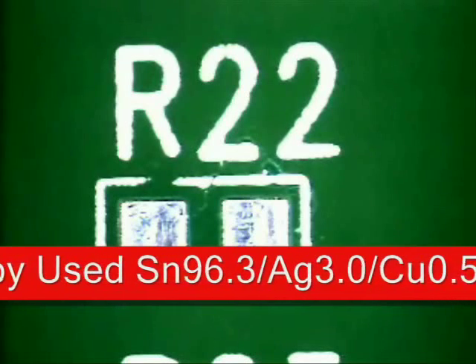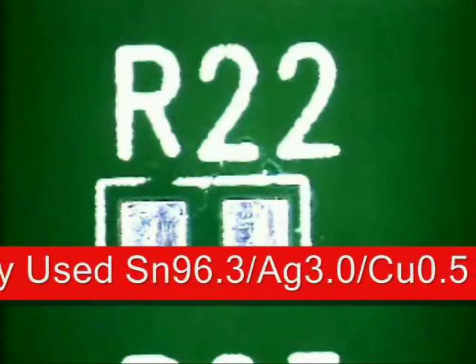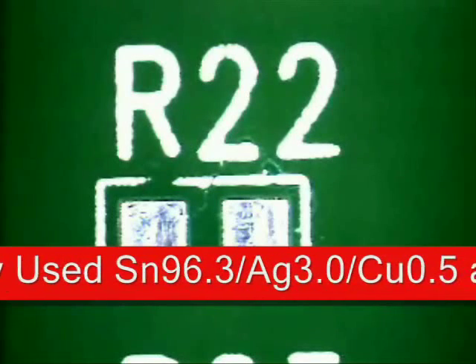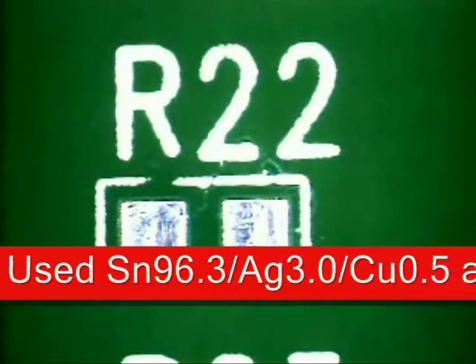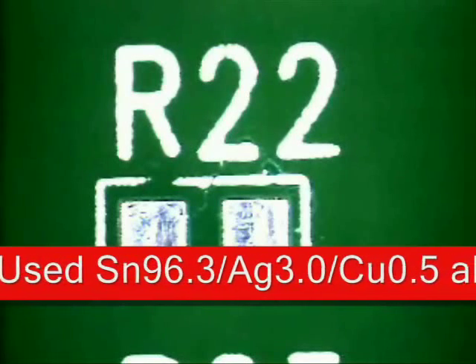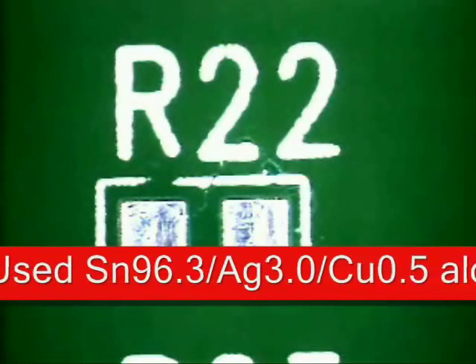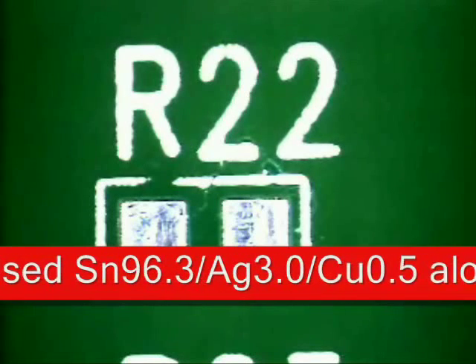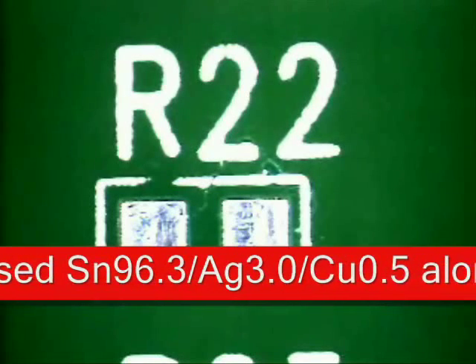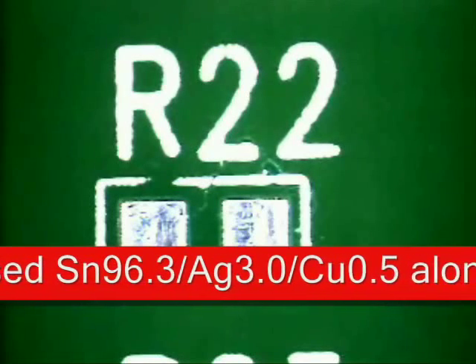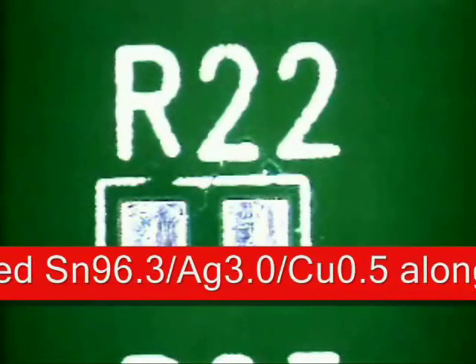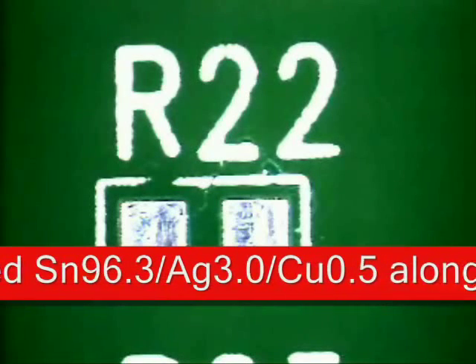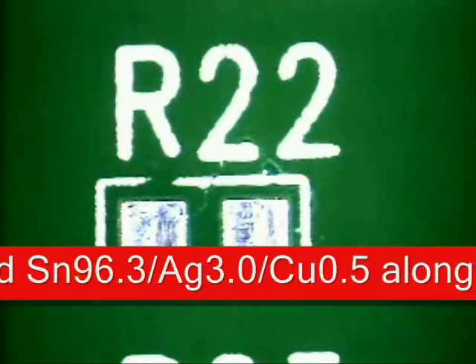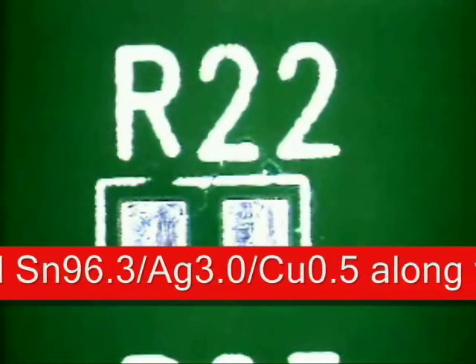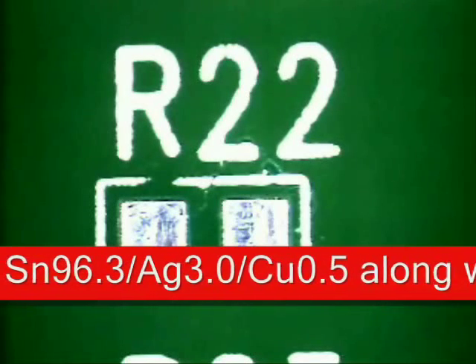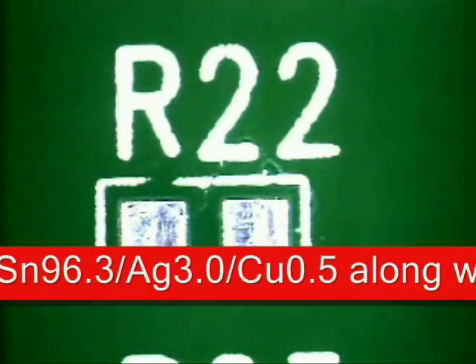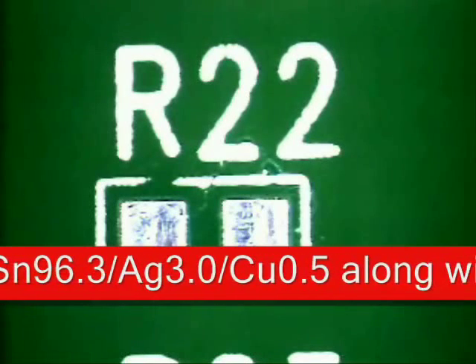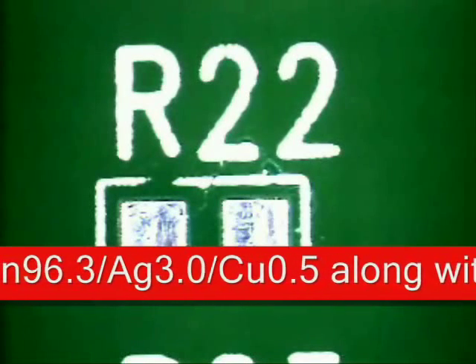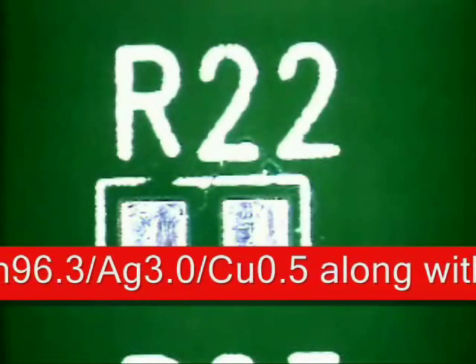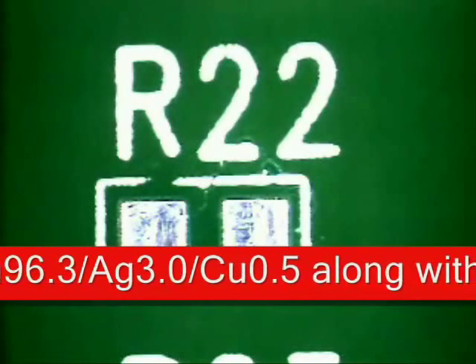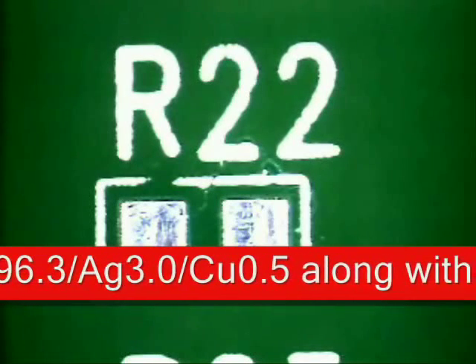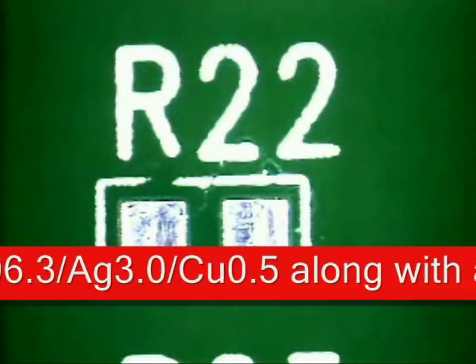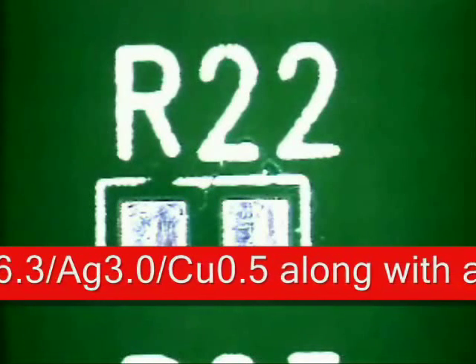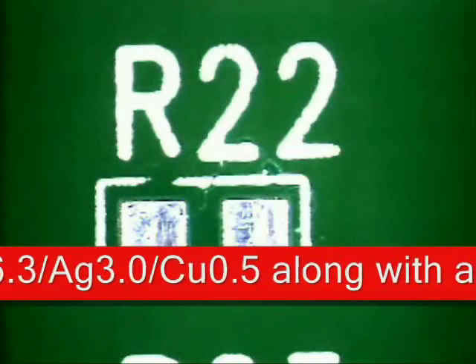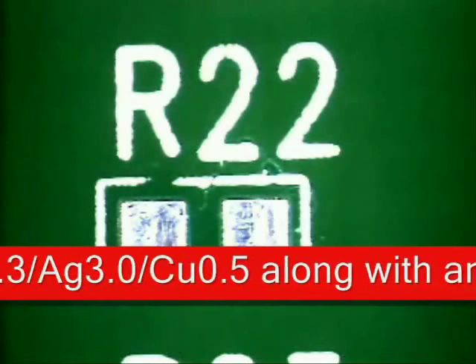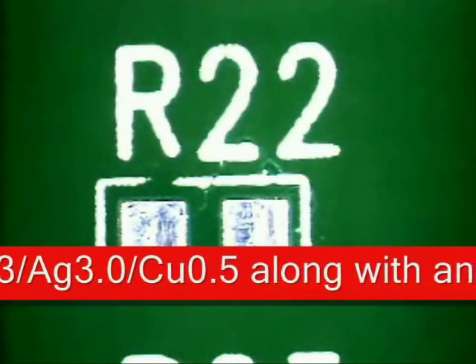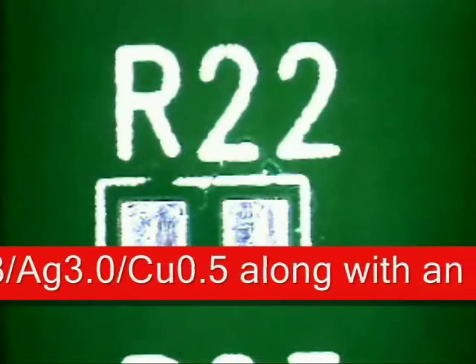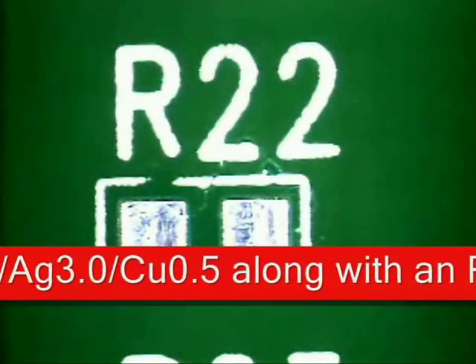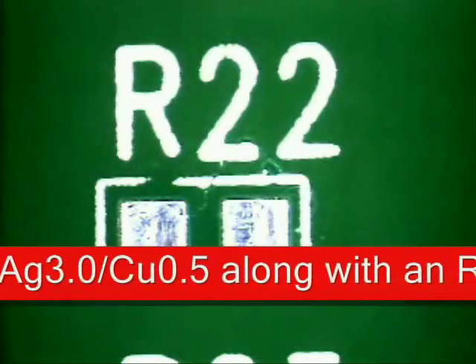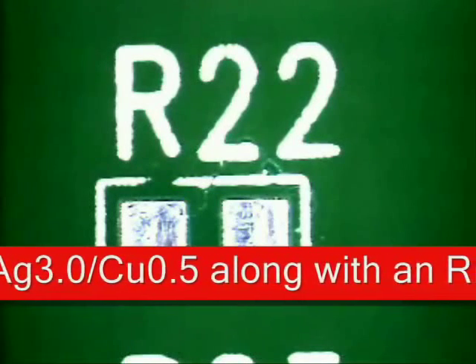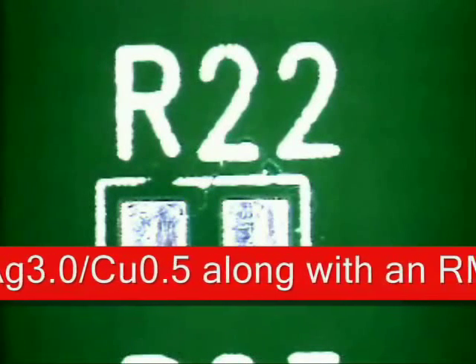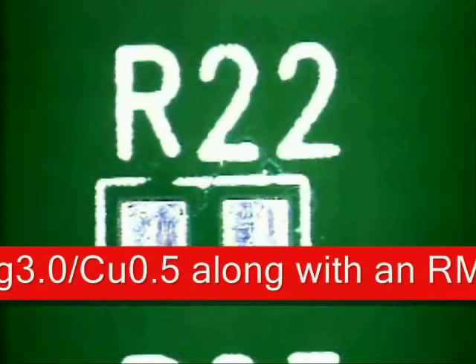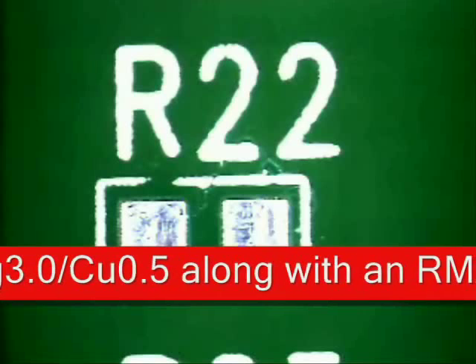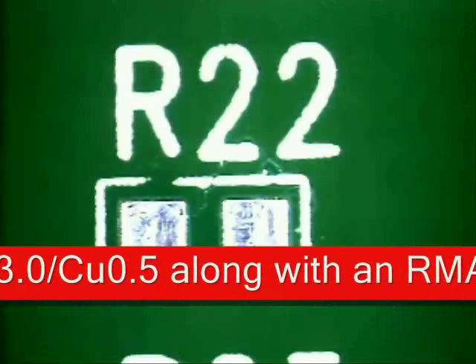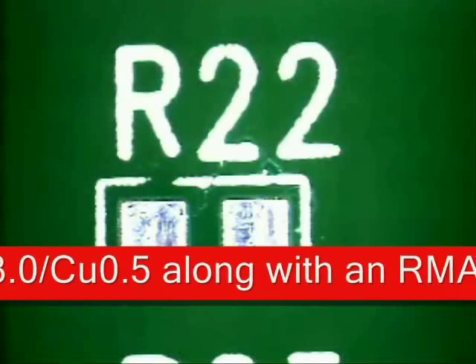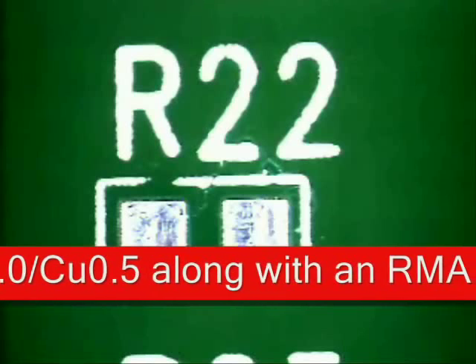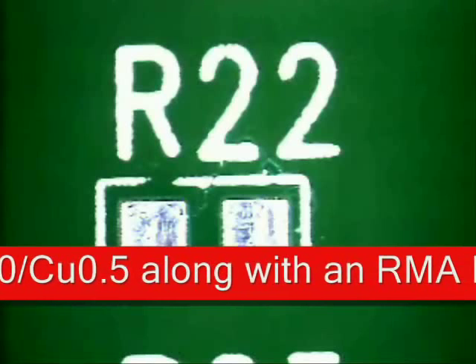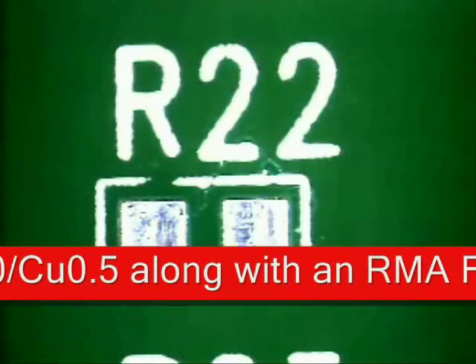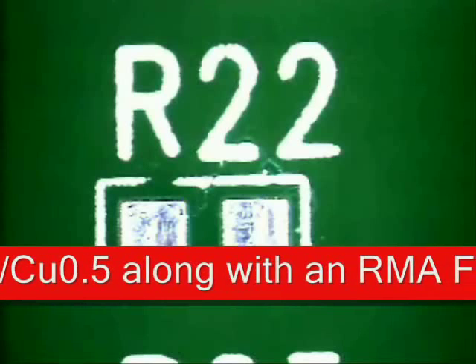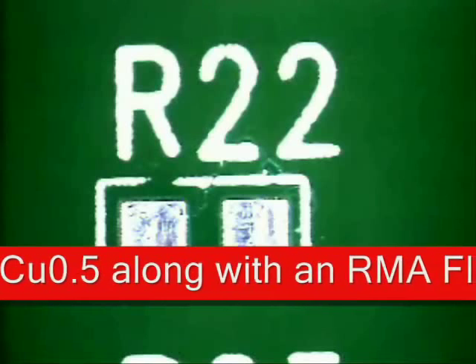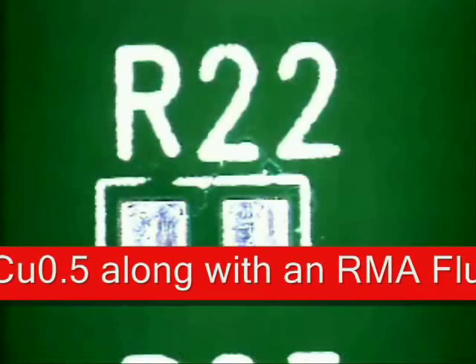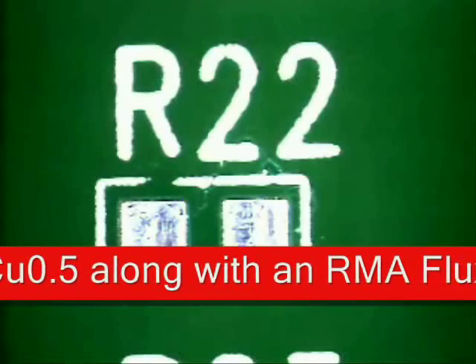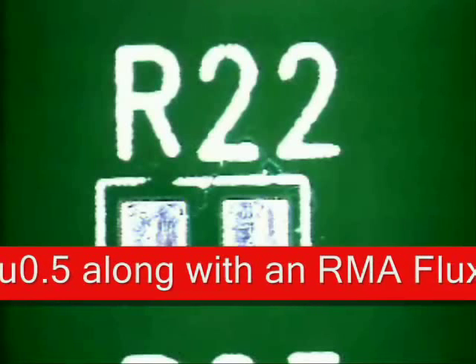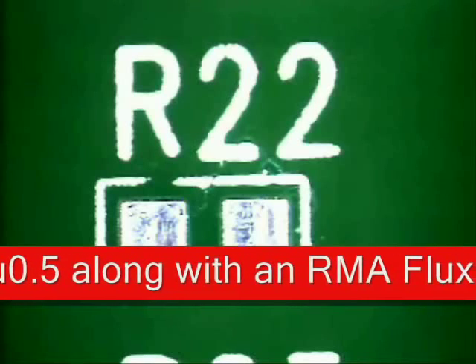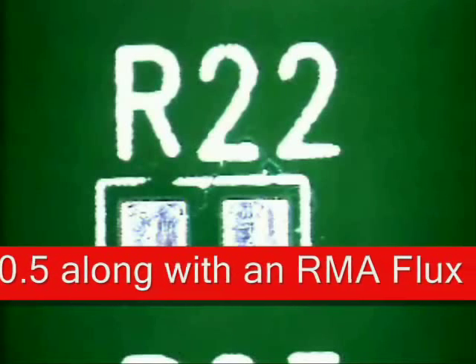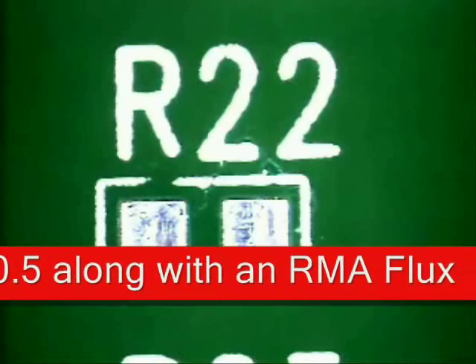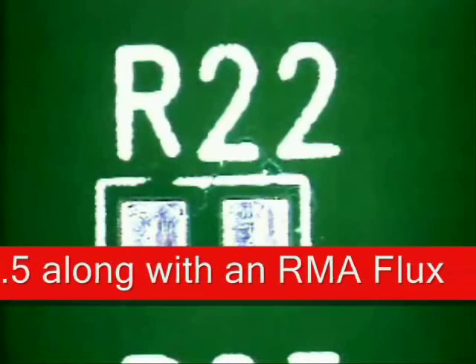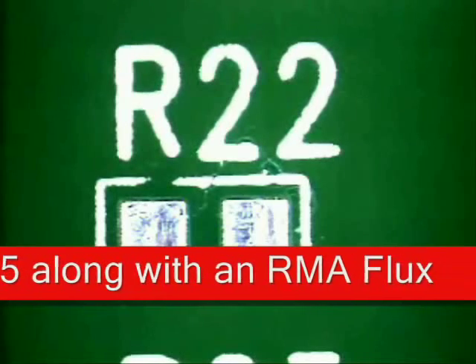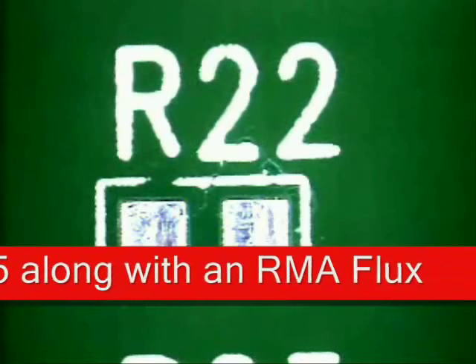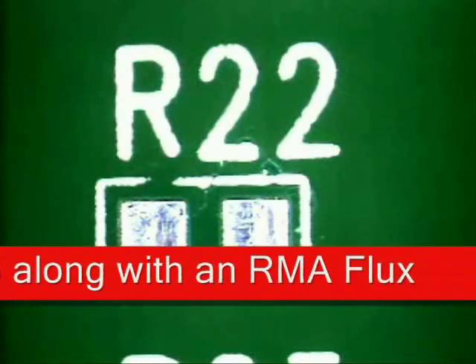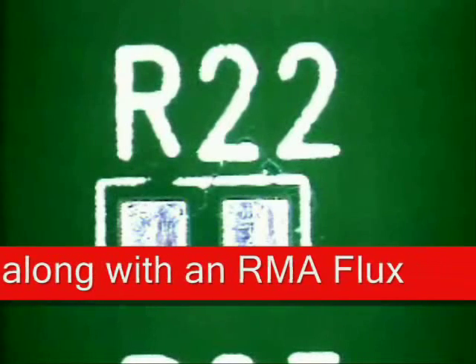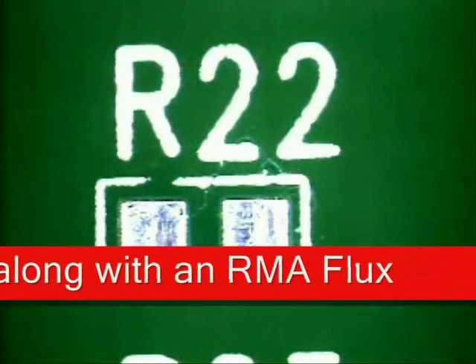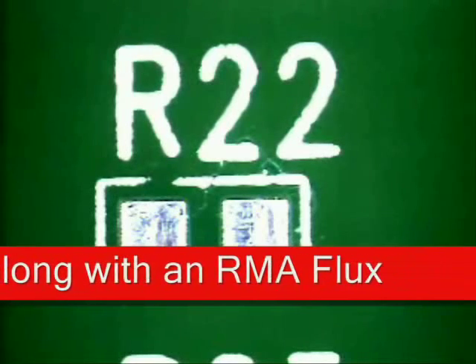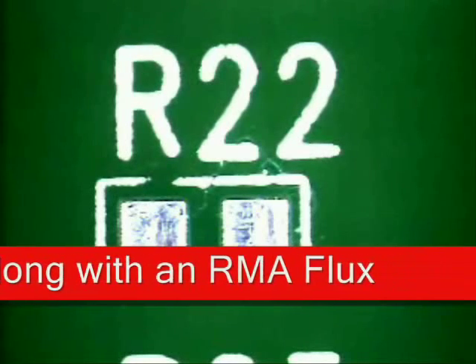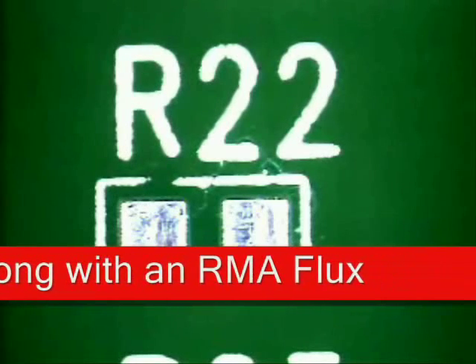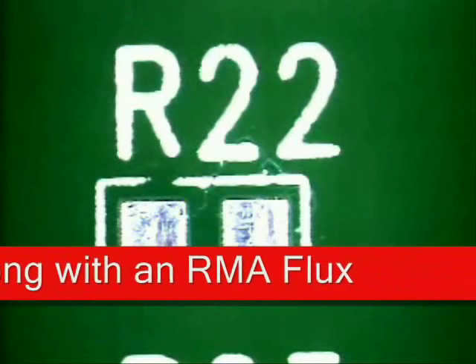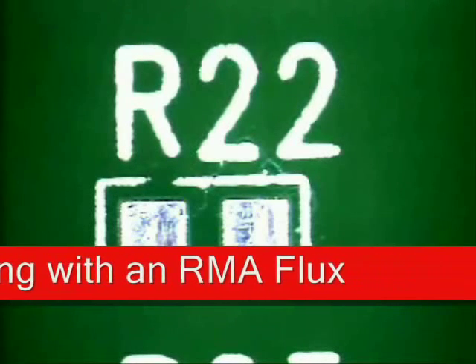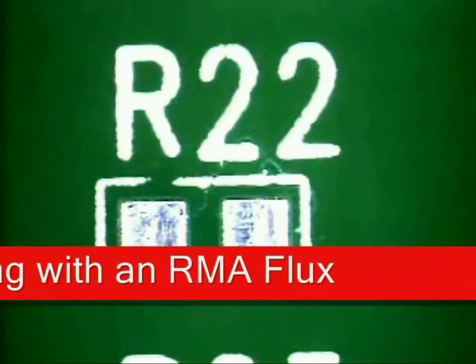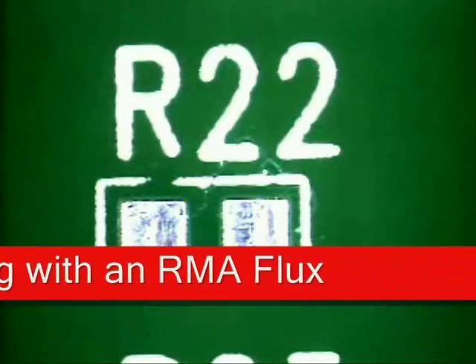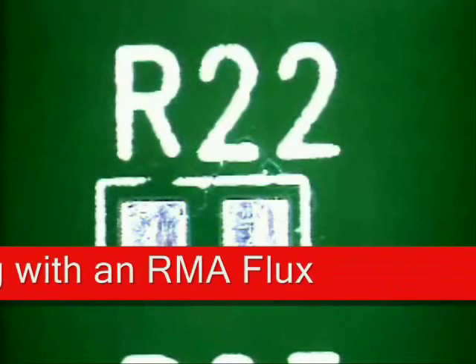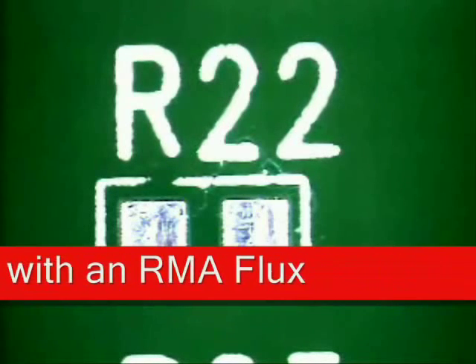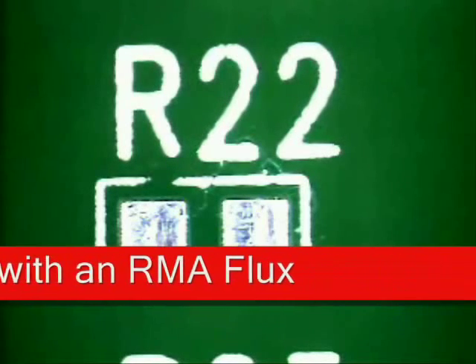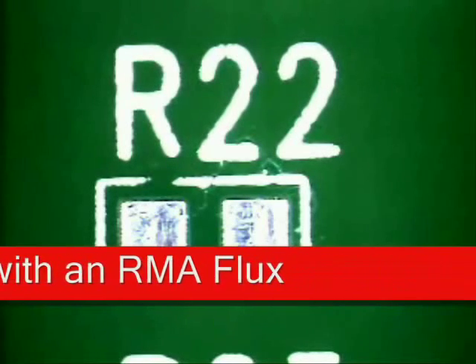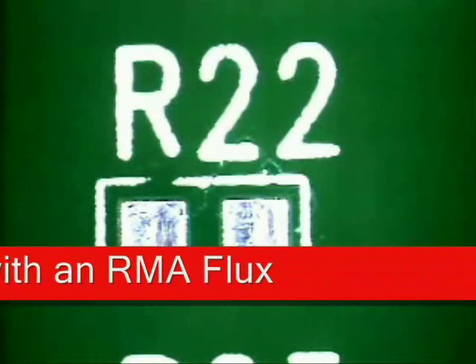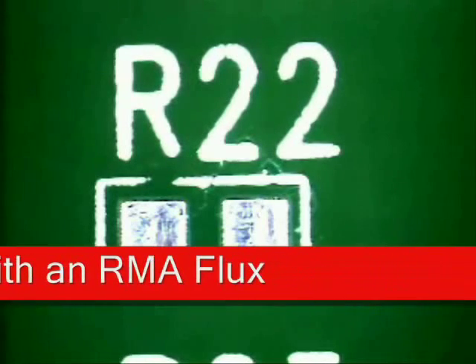The soldering tip I have chosen is a wedge tip. It will cover 50-75% of the land area as I am showing here.